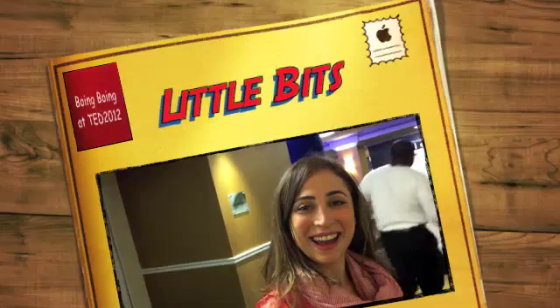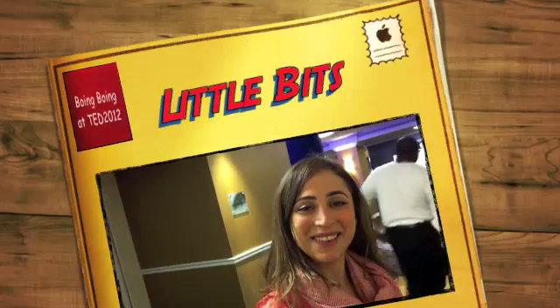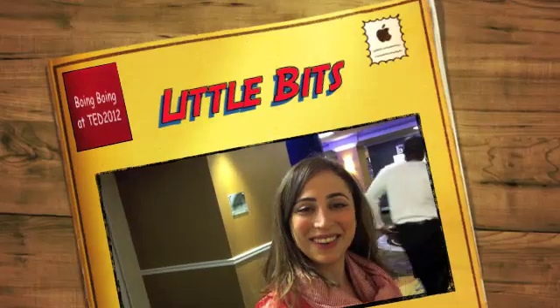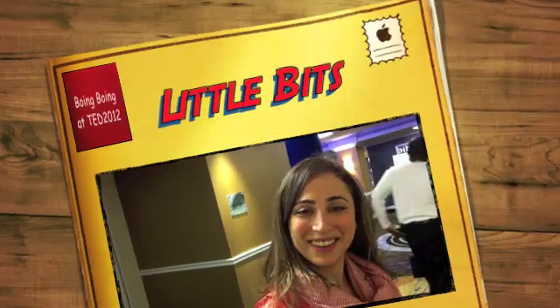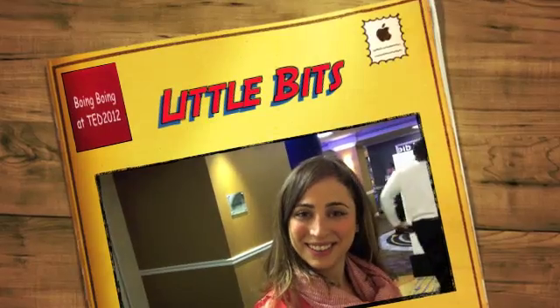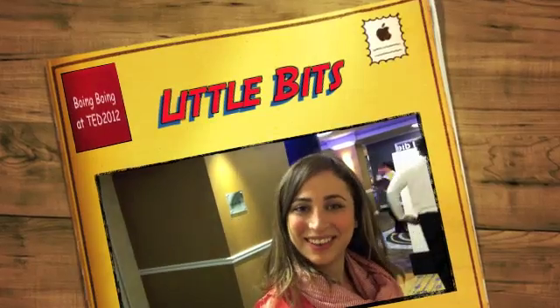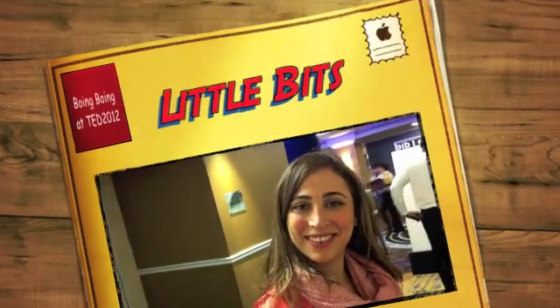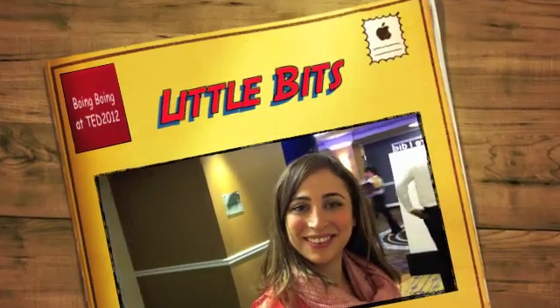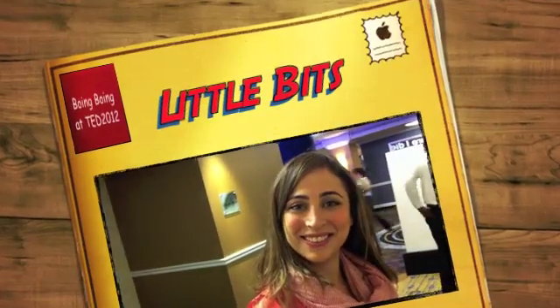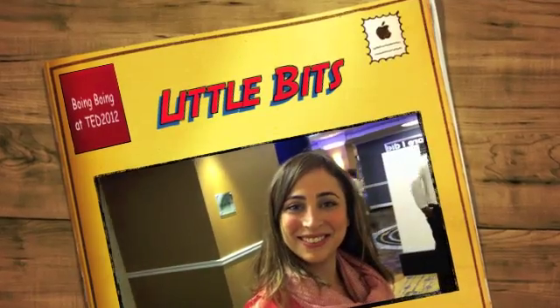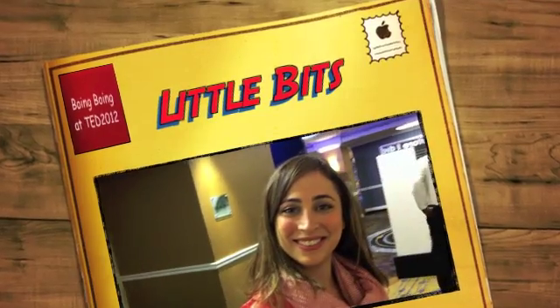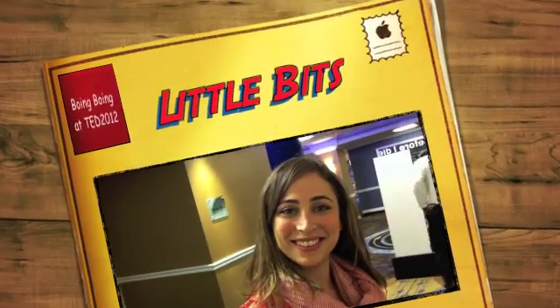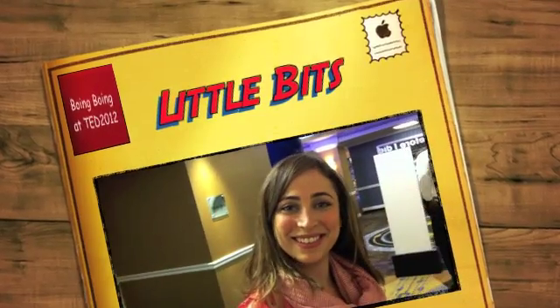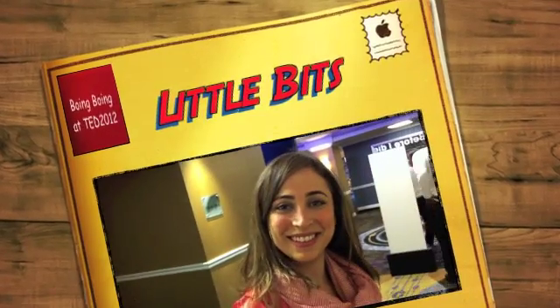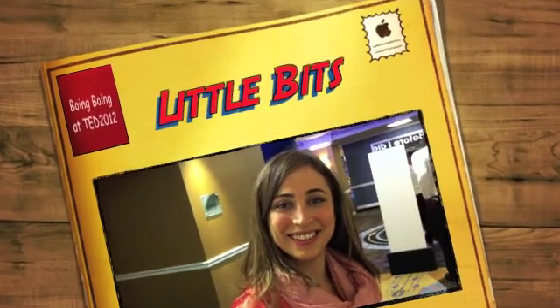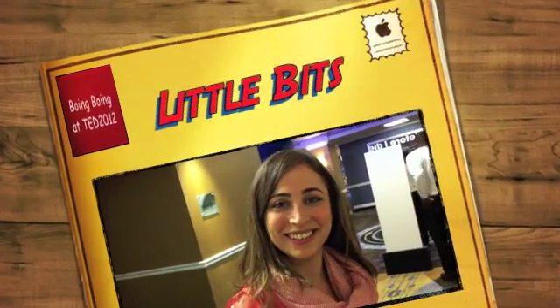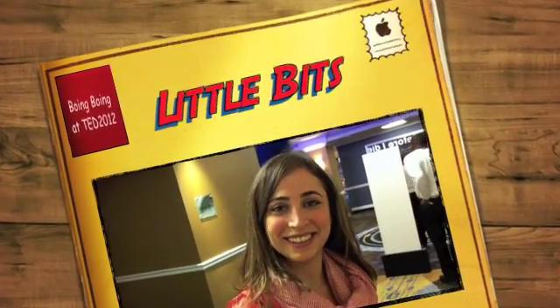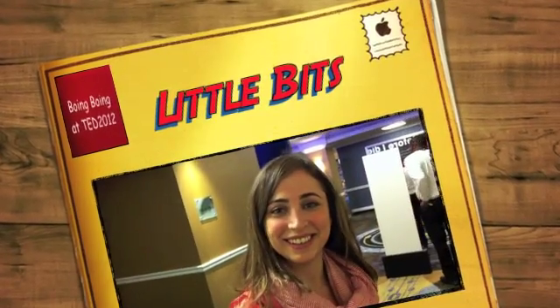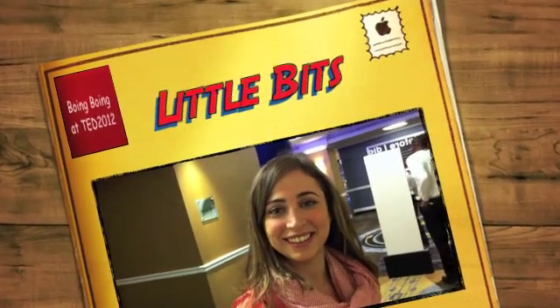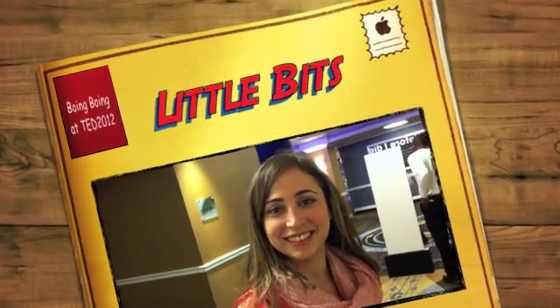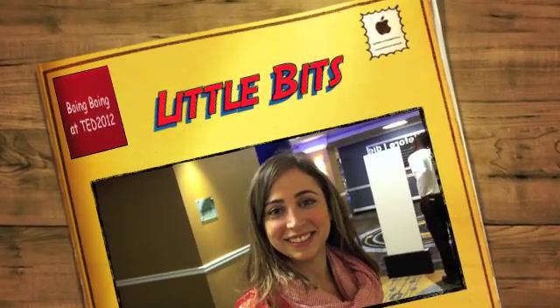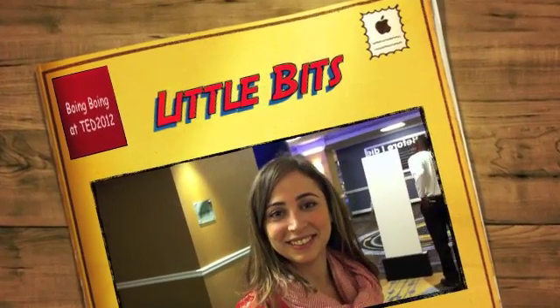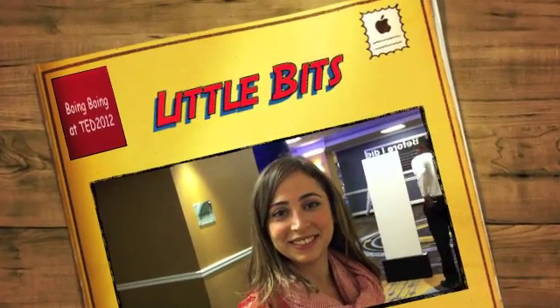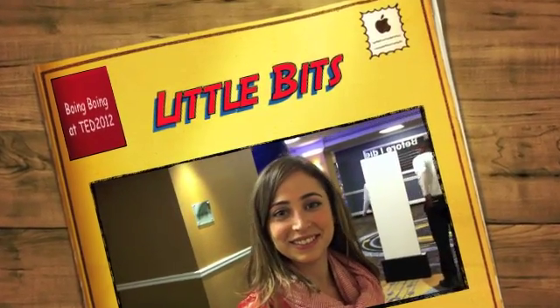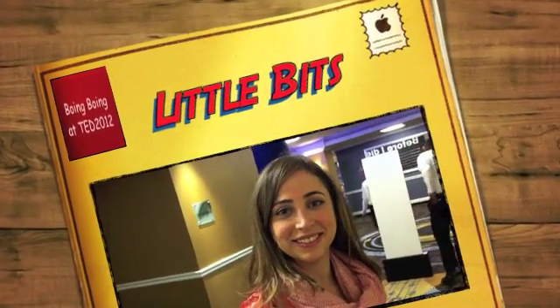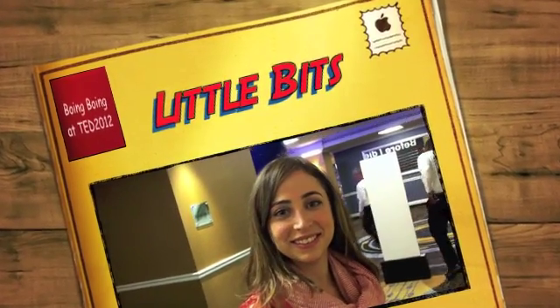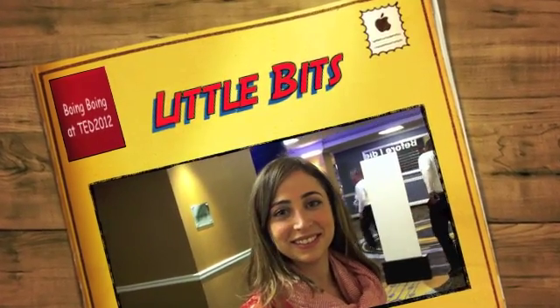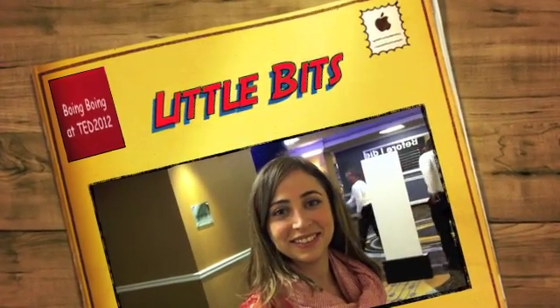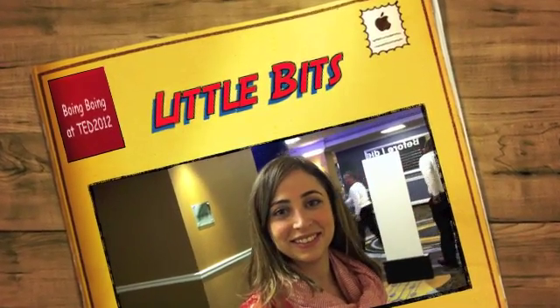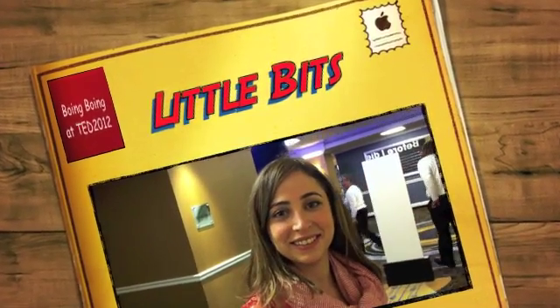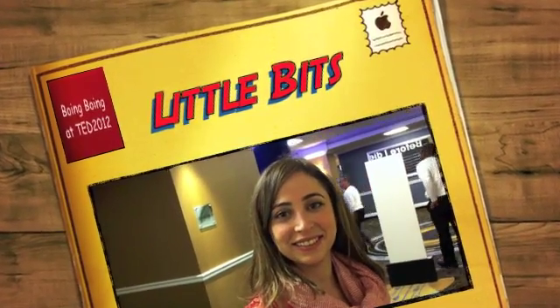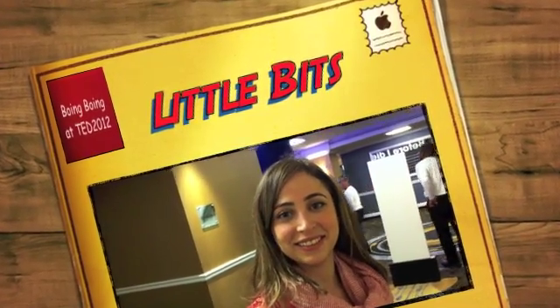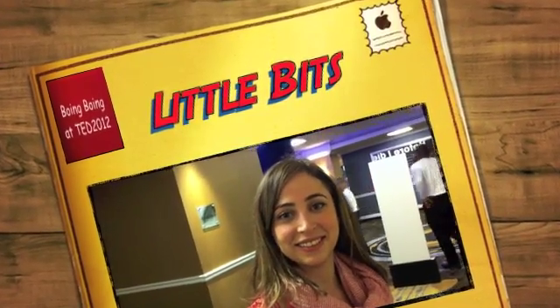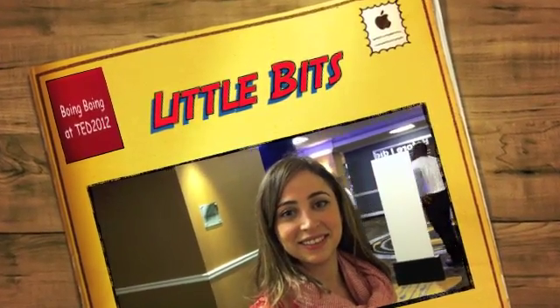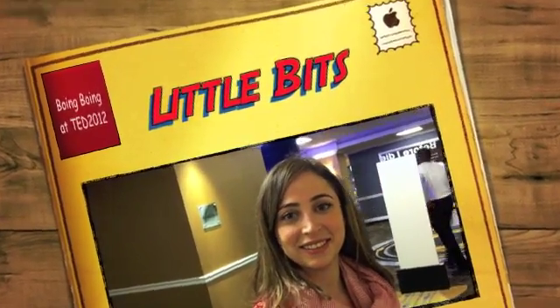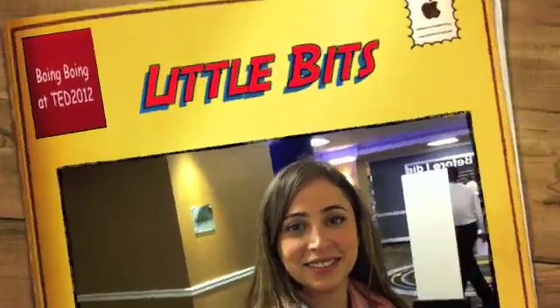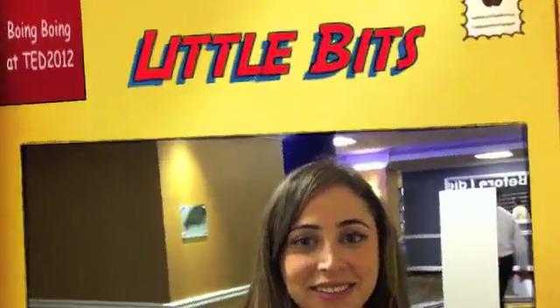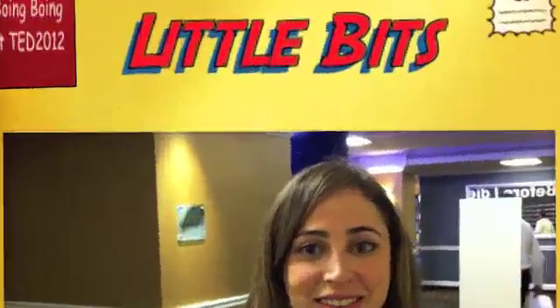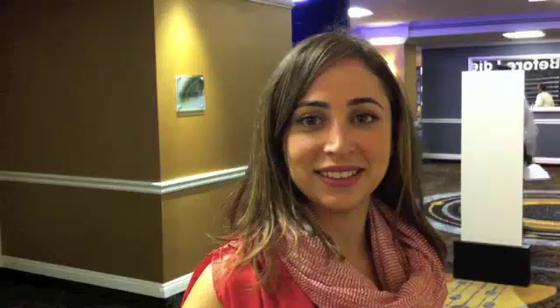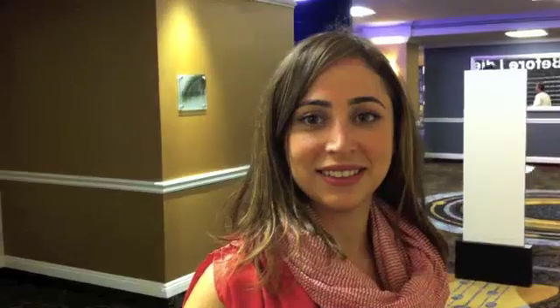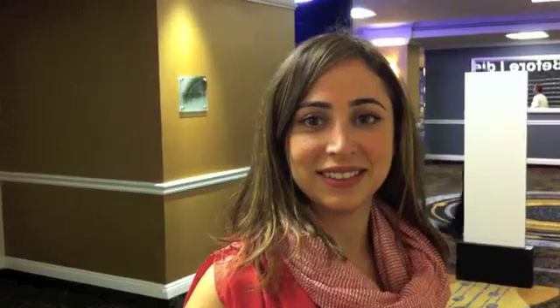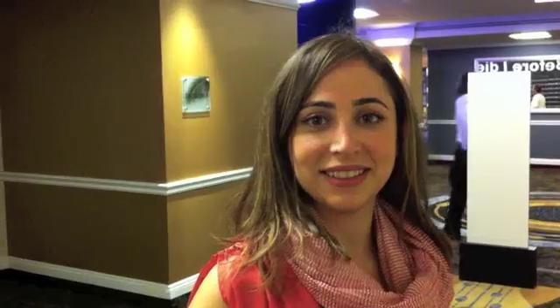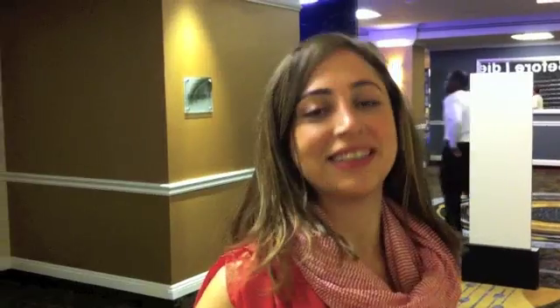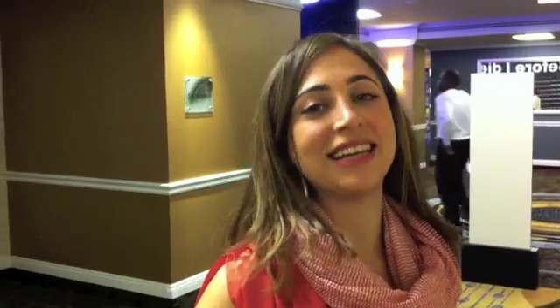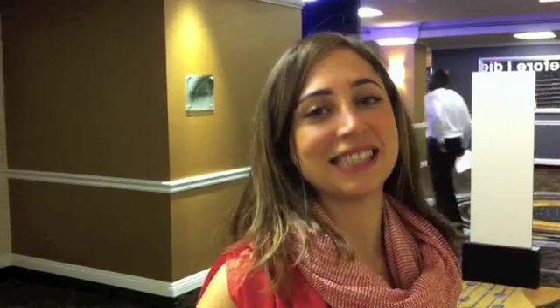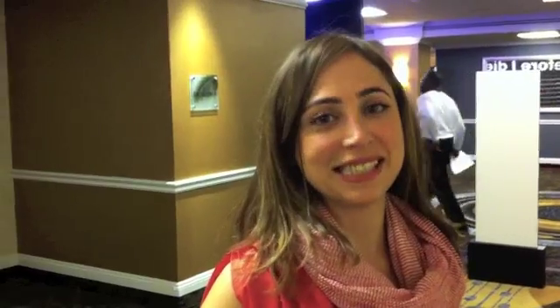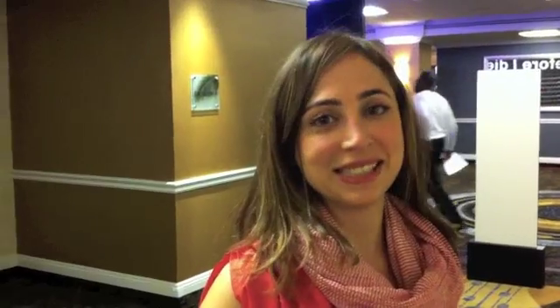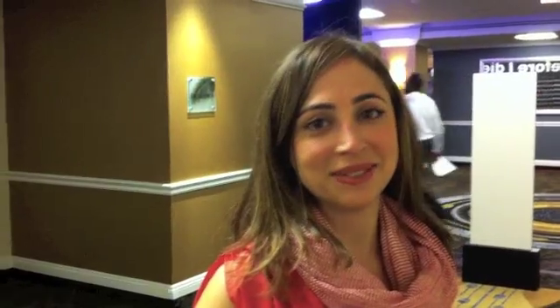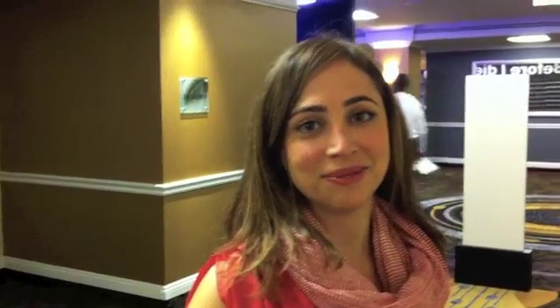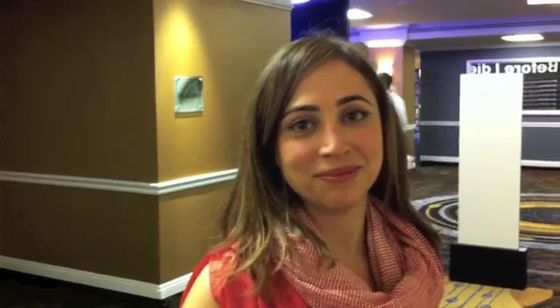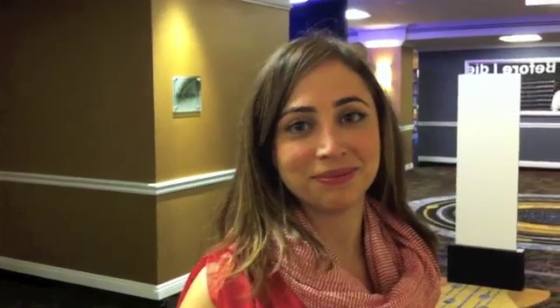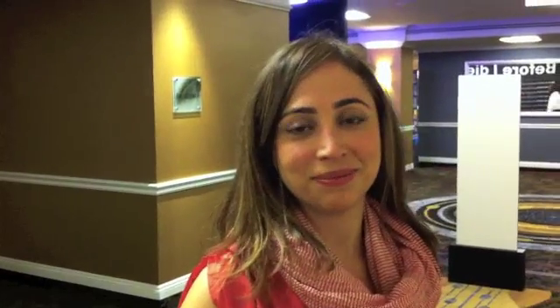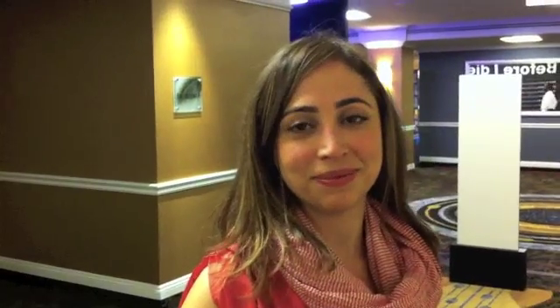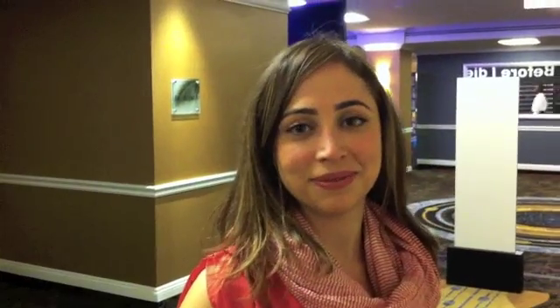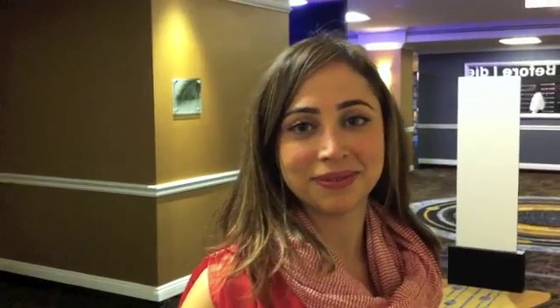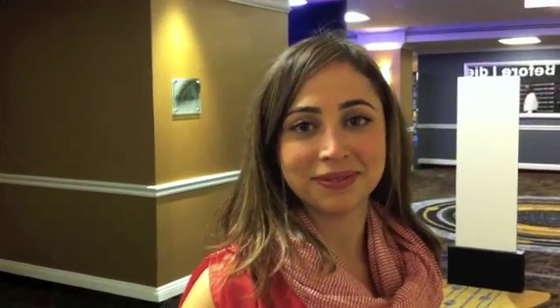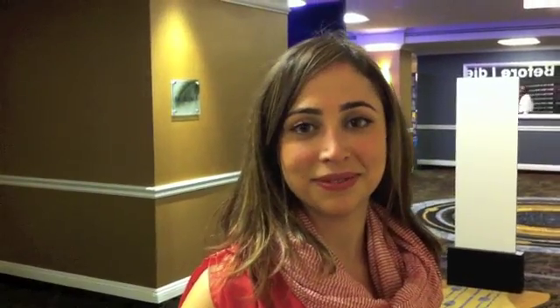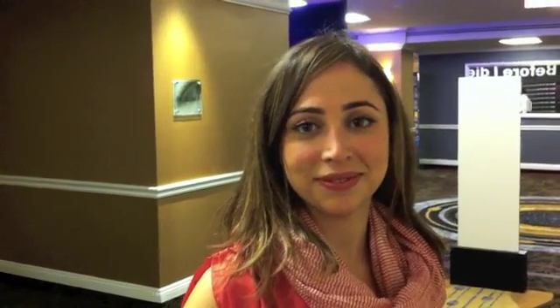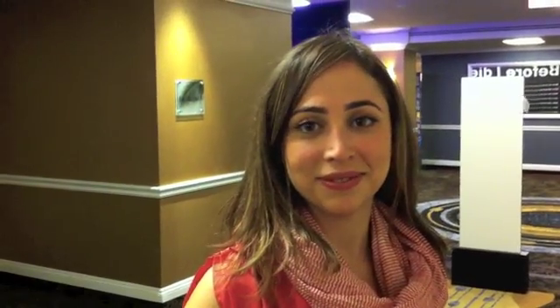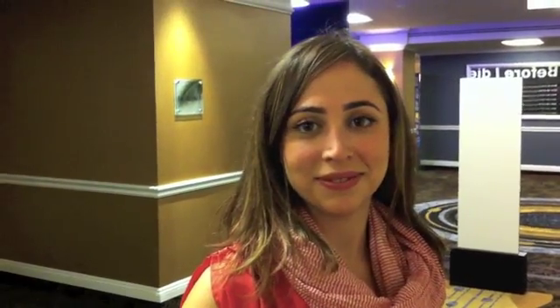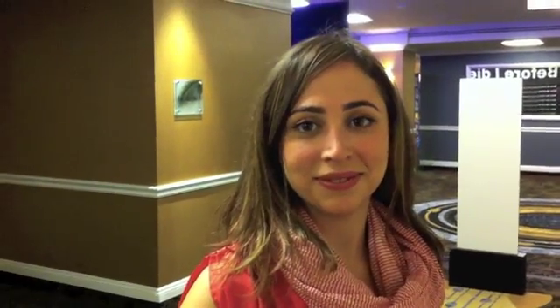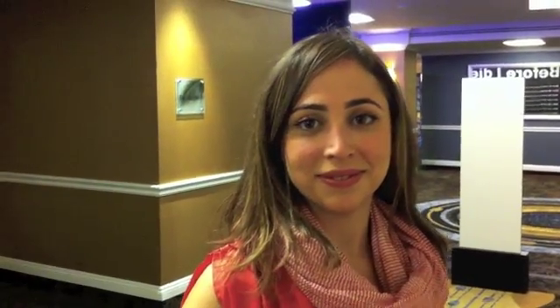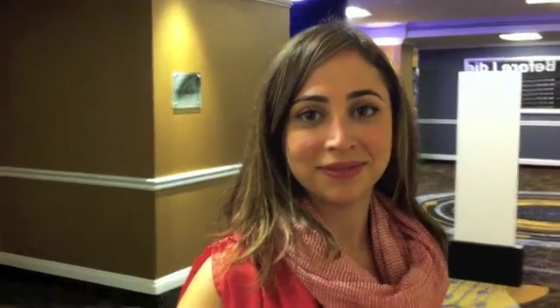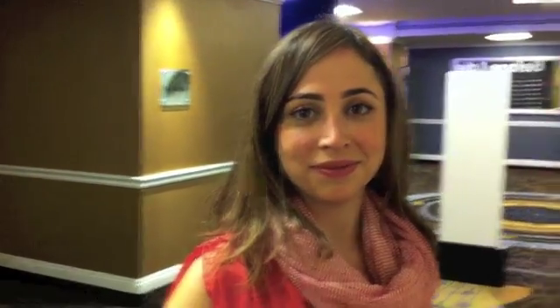Hey, Mark, good, how are you? I'm doing fine. So, Aya, you are the creator of something called Little Bits. Yes. Why don't you tell us what they are?